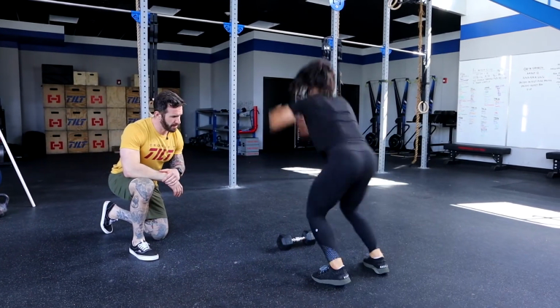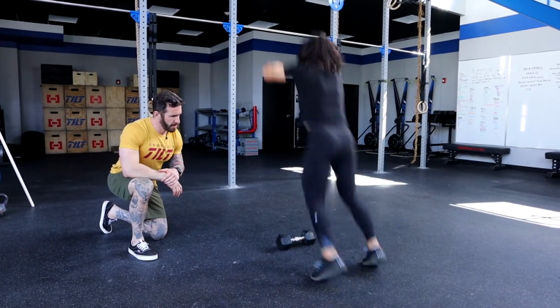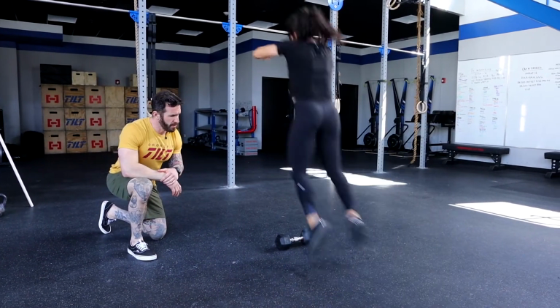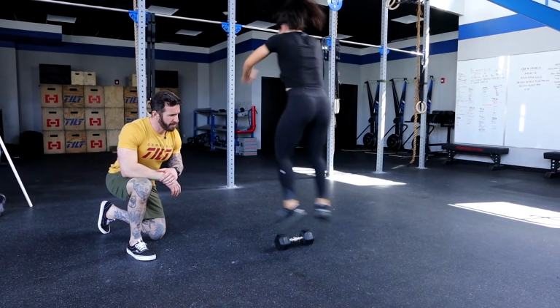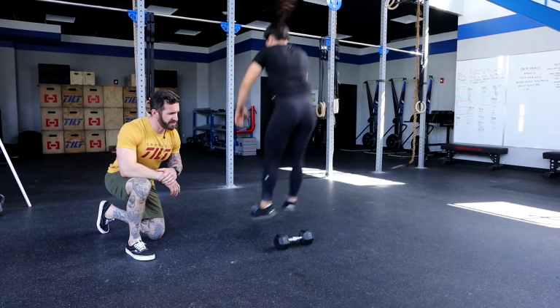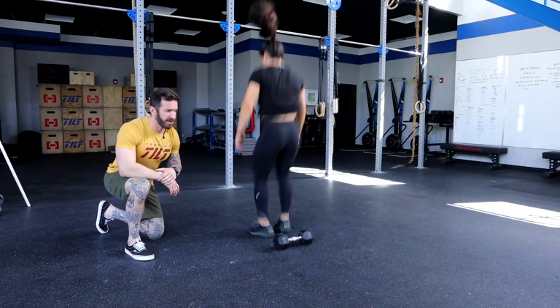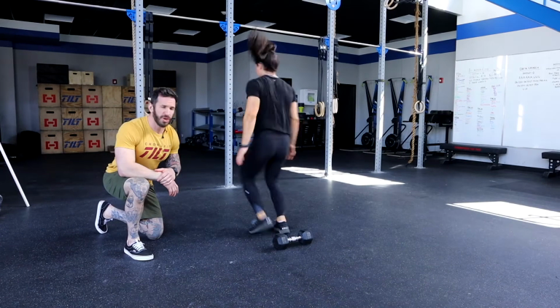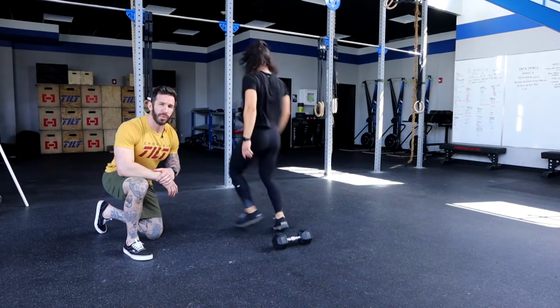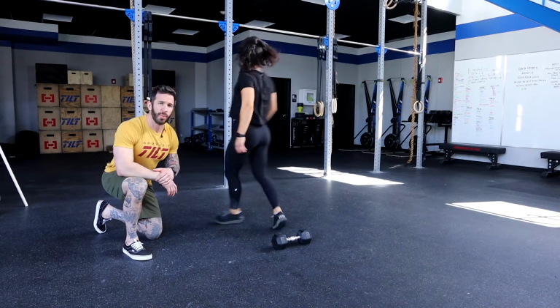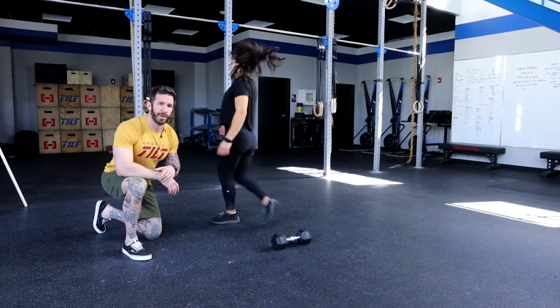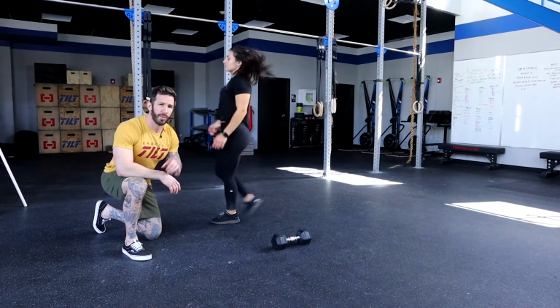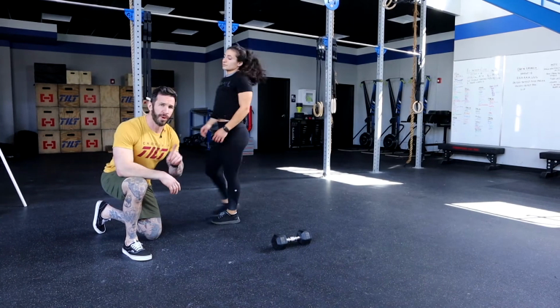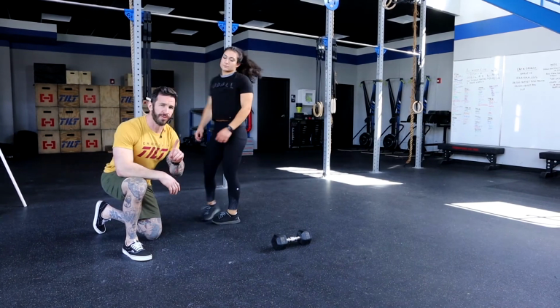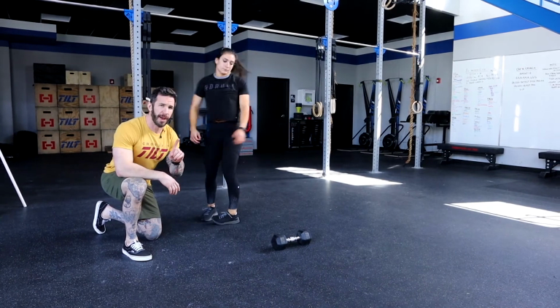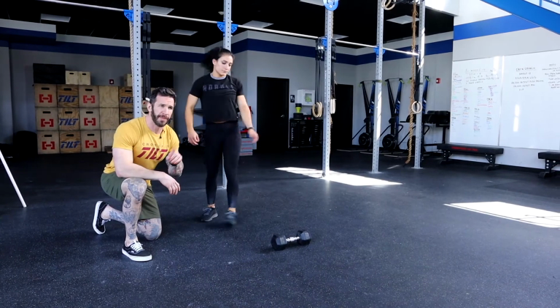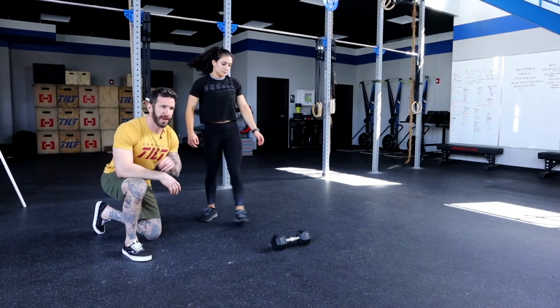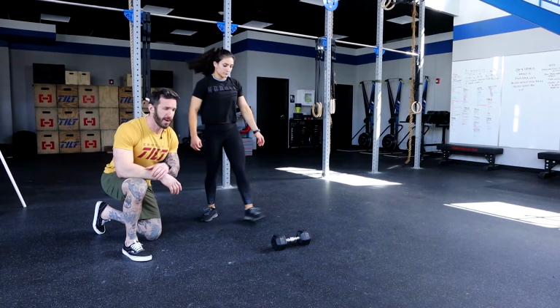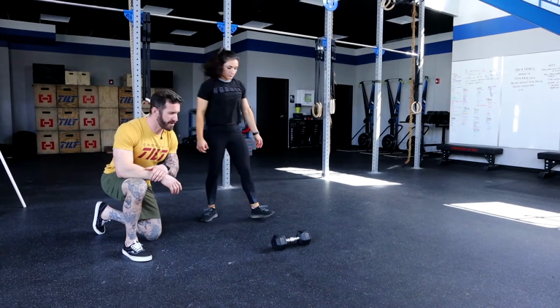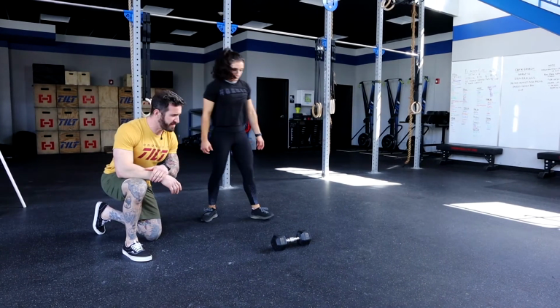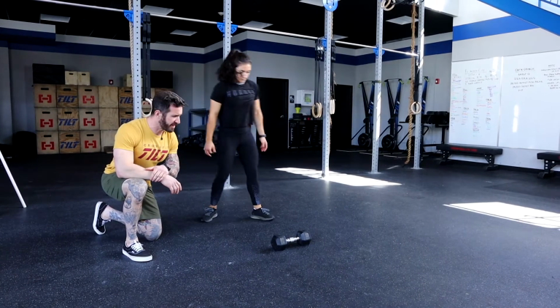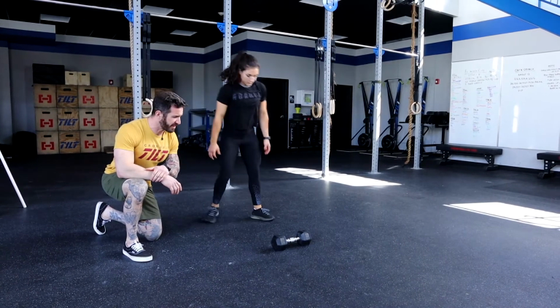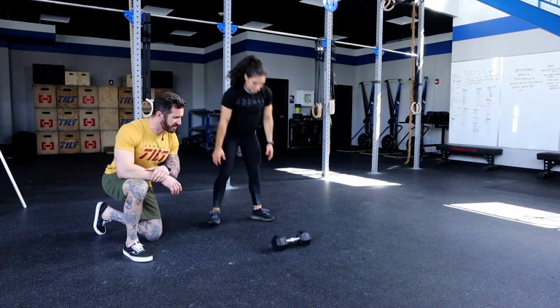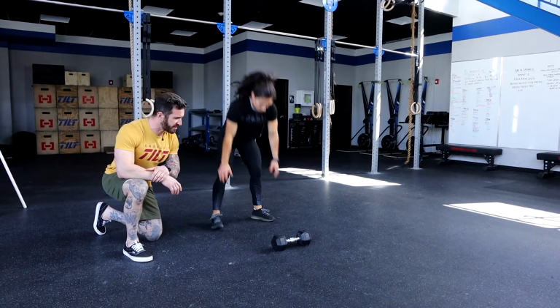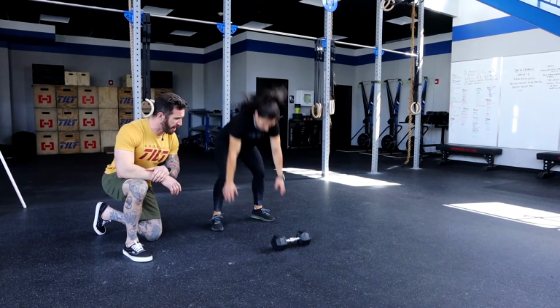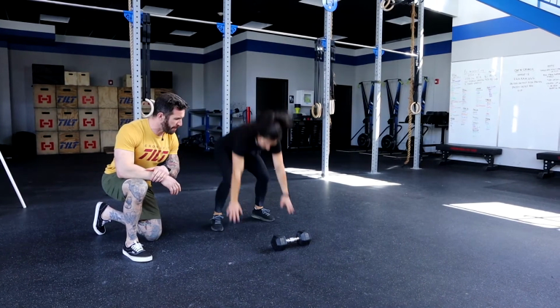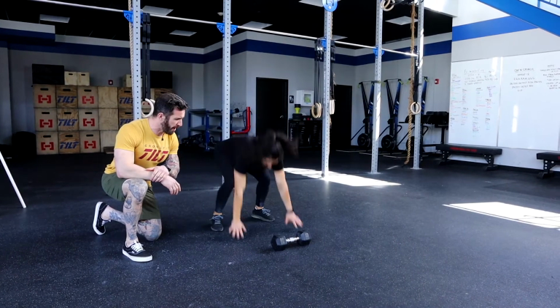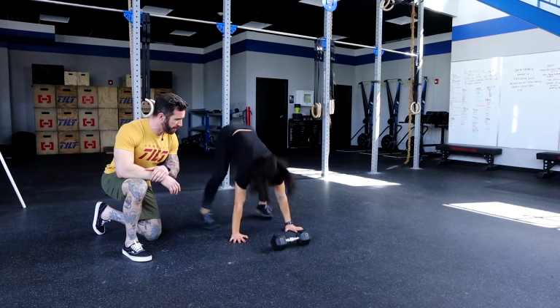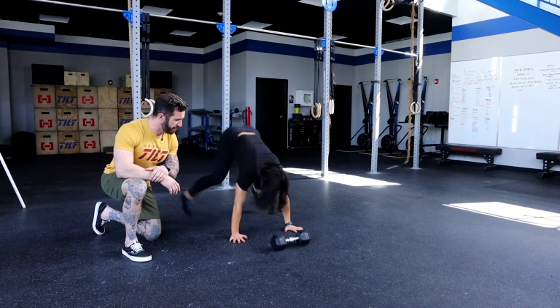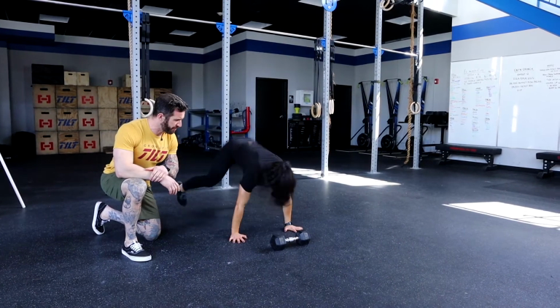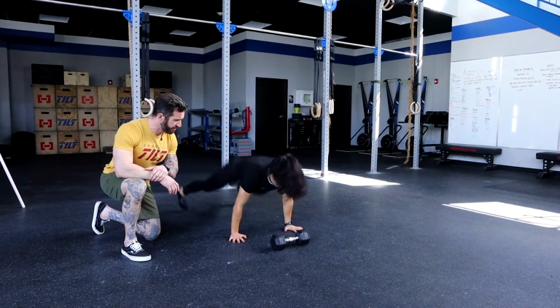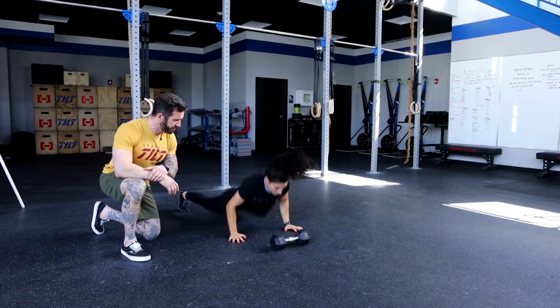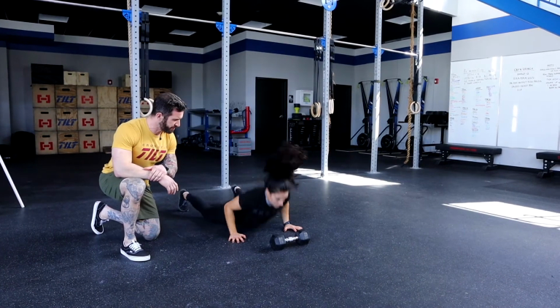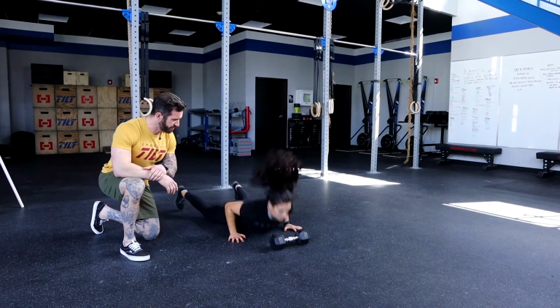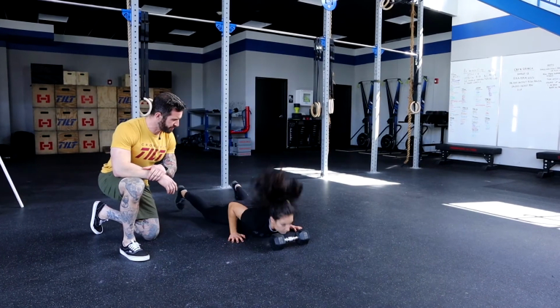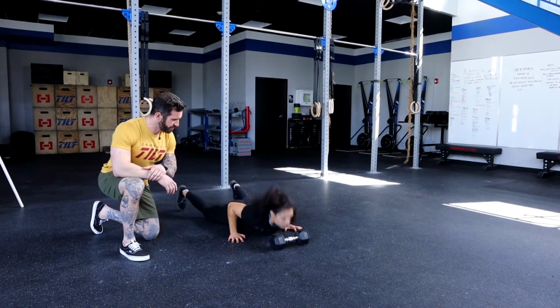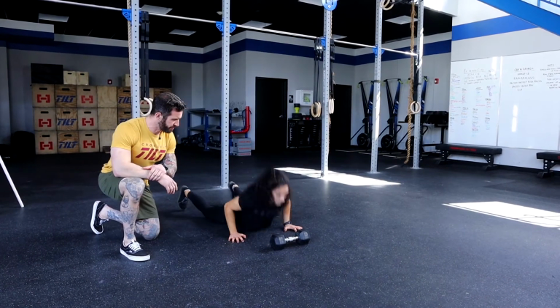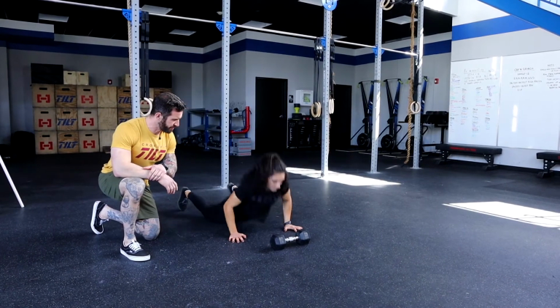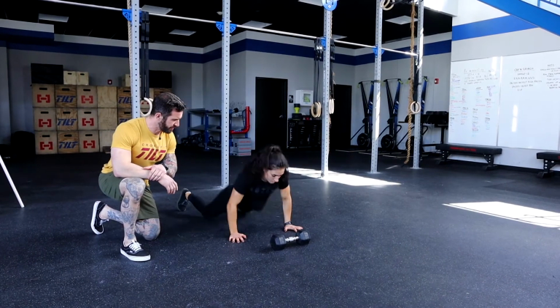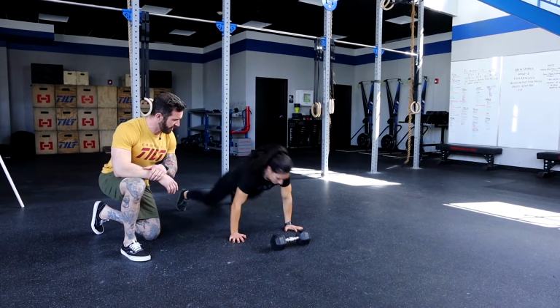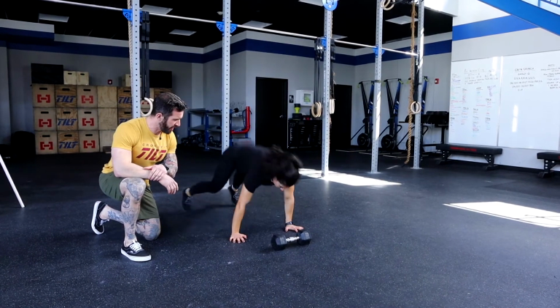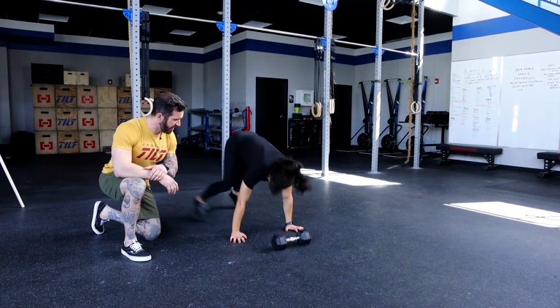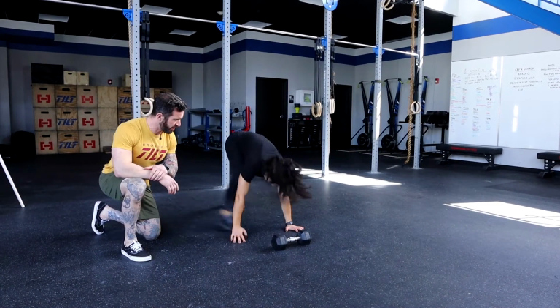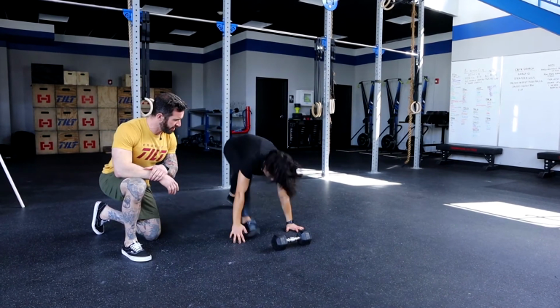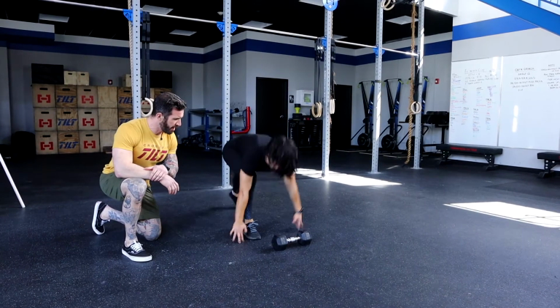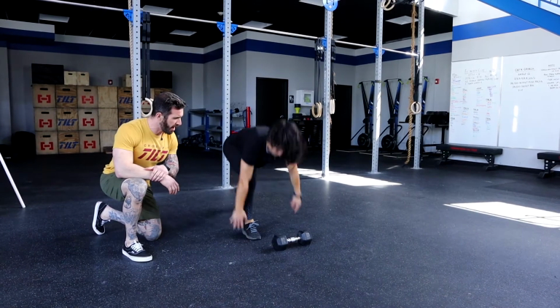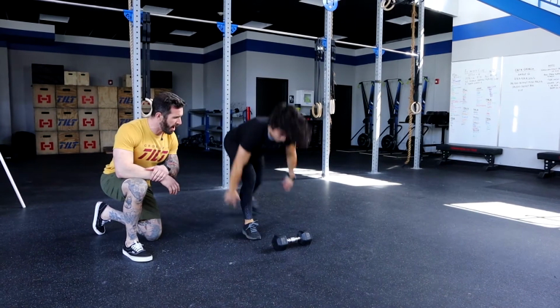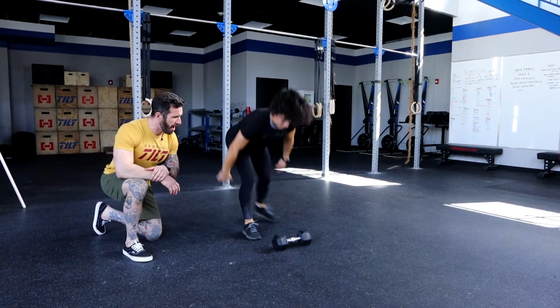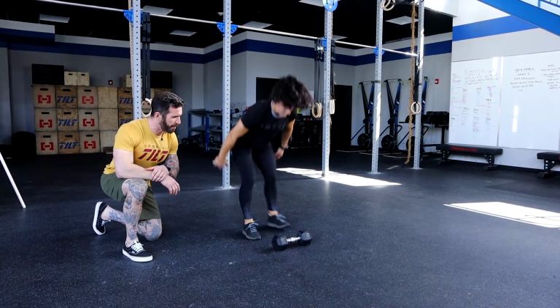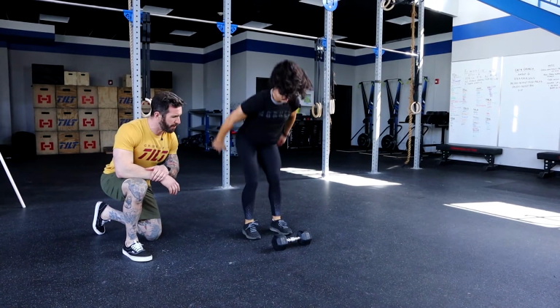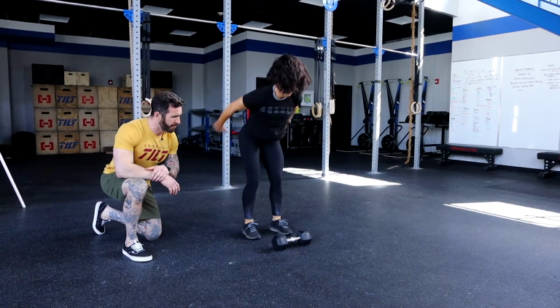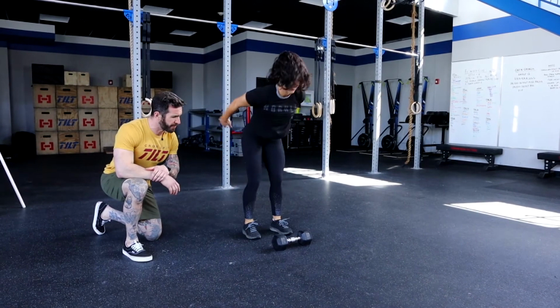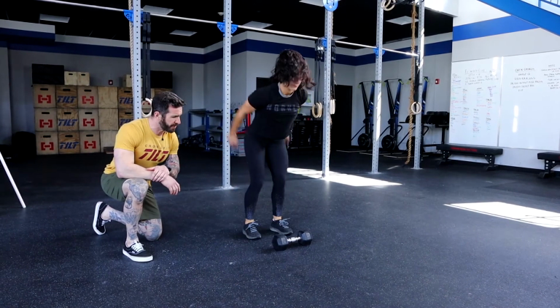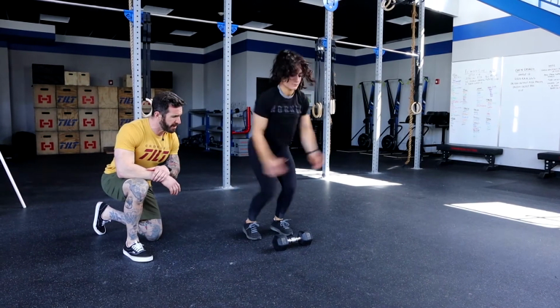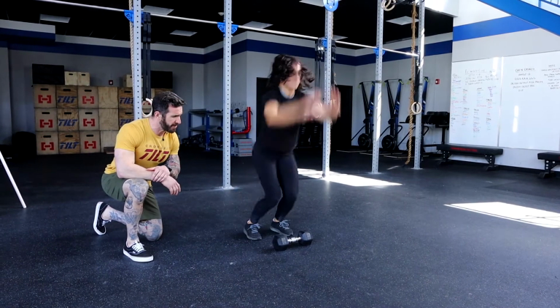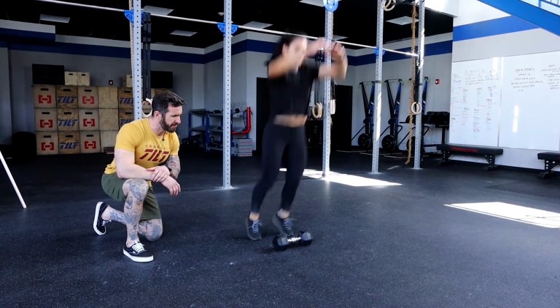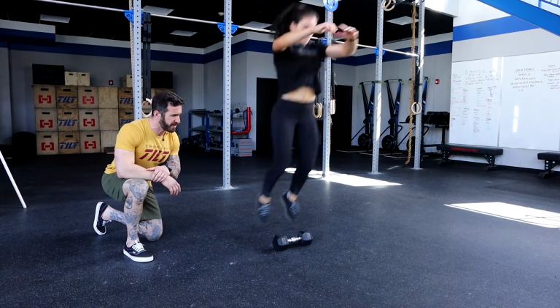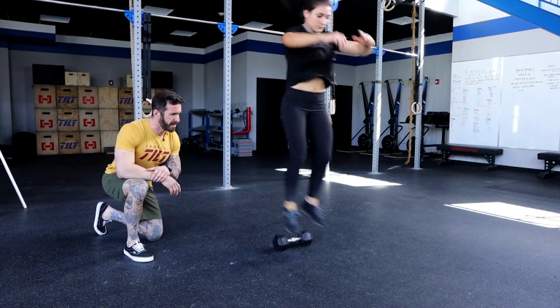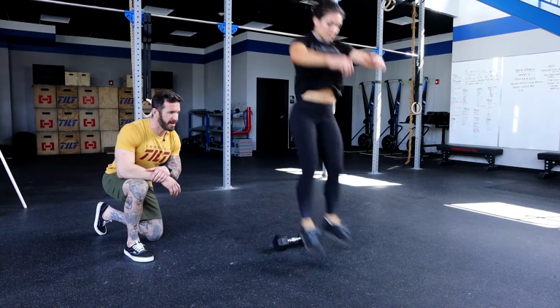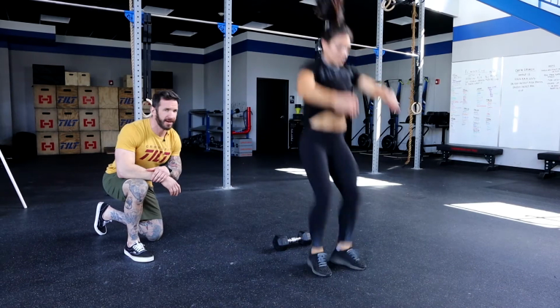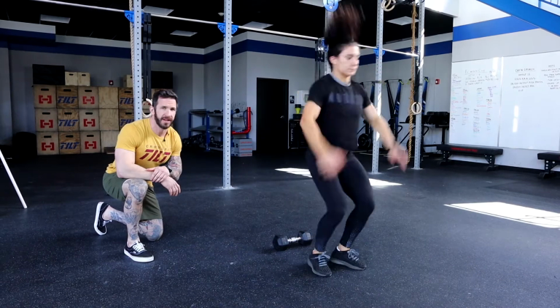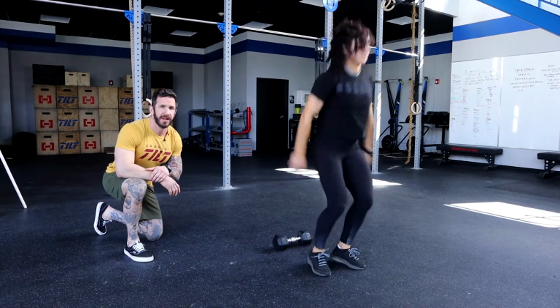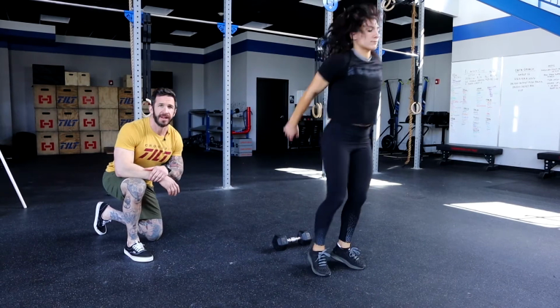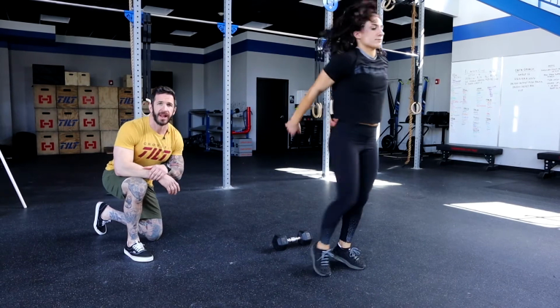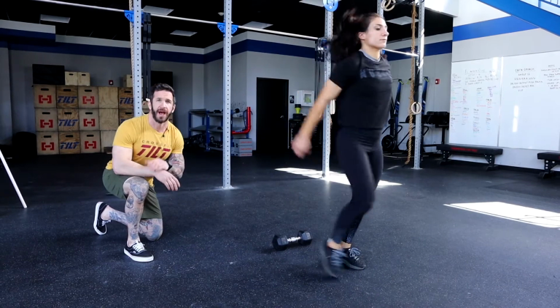We'll show you one more rep here where she can step up and hop over if needed.